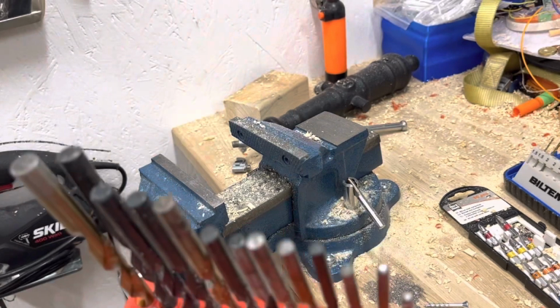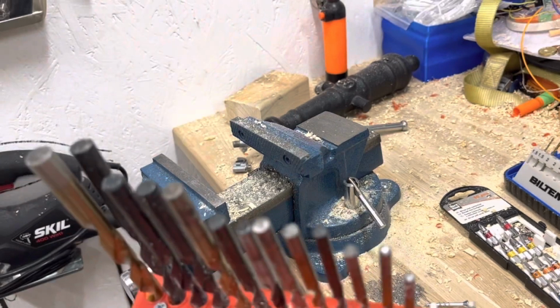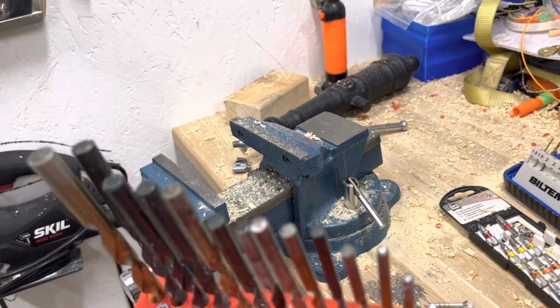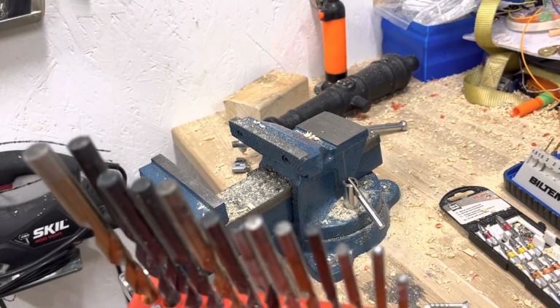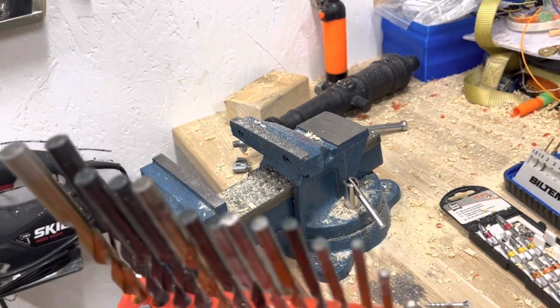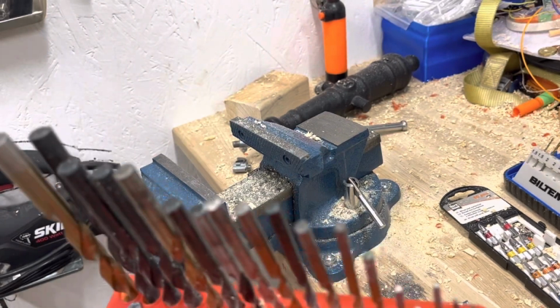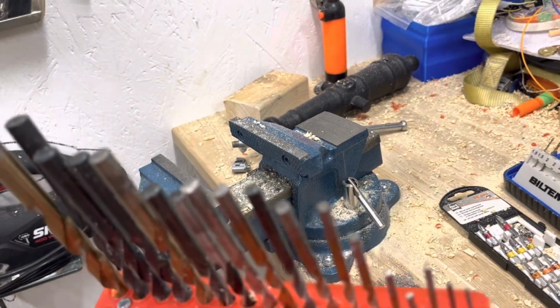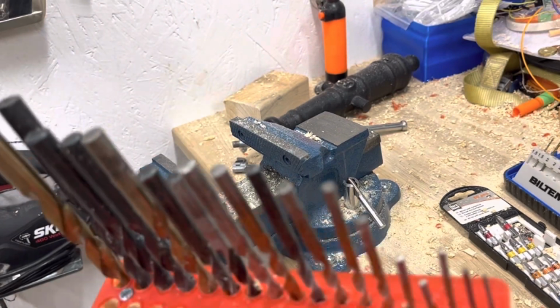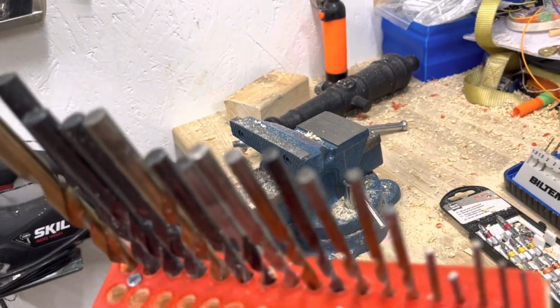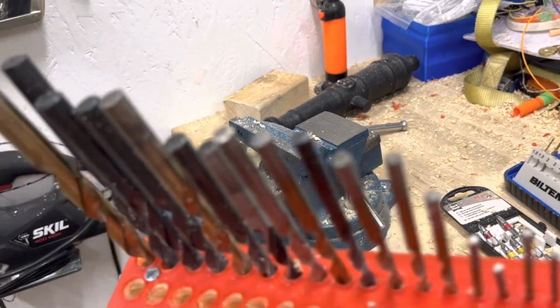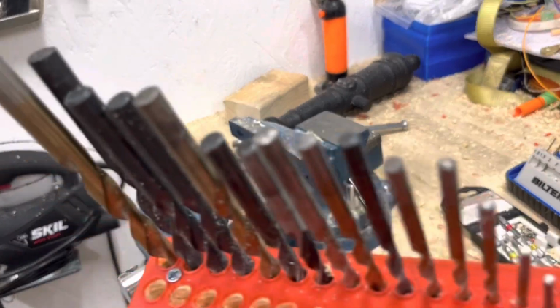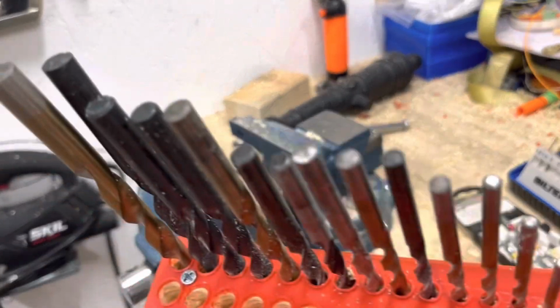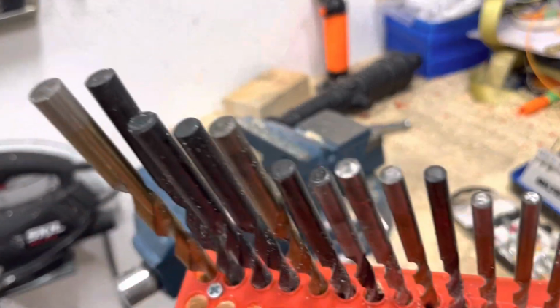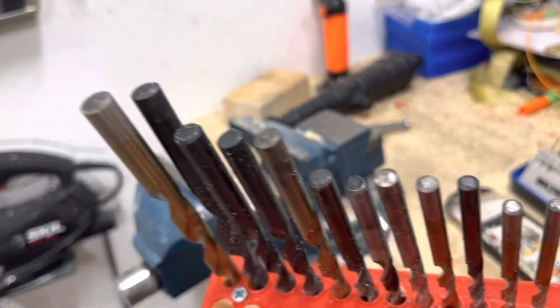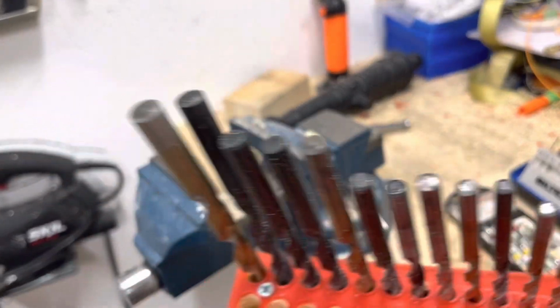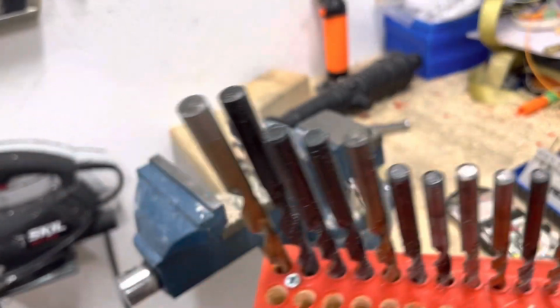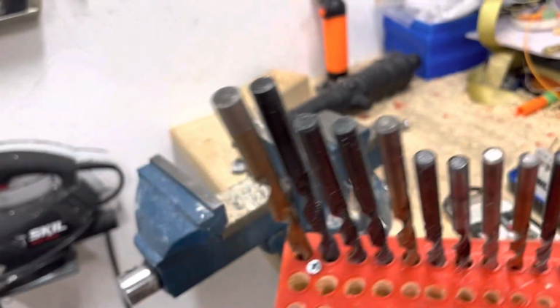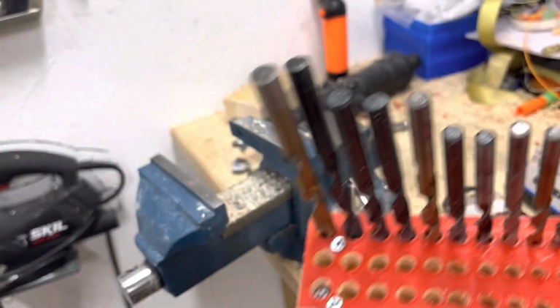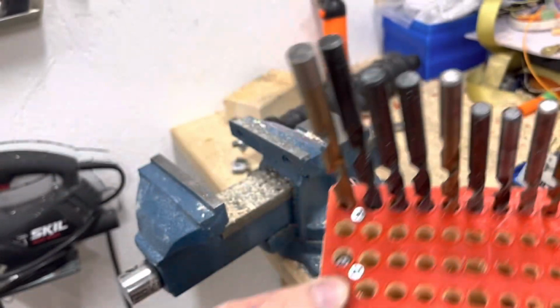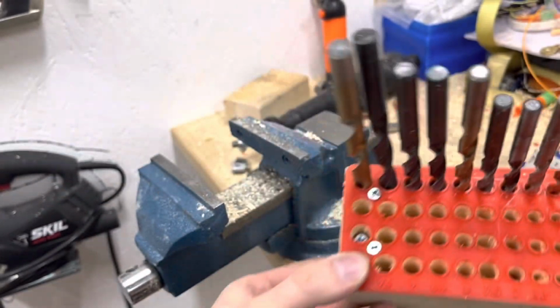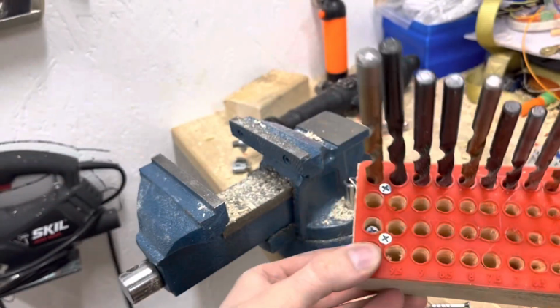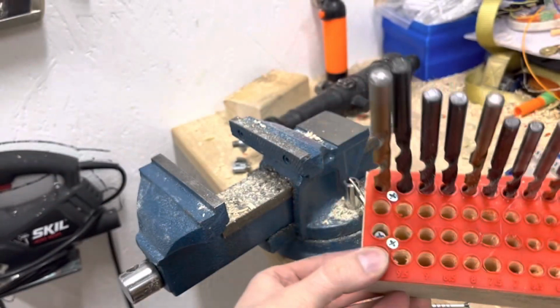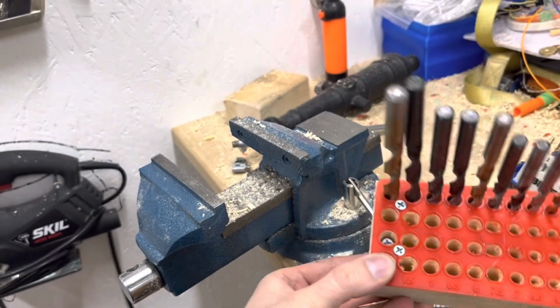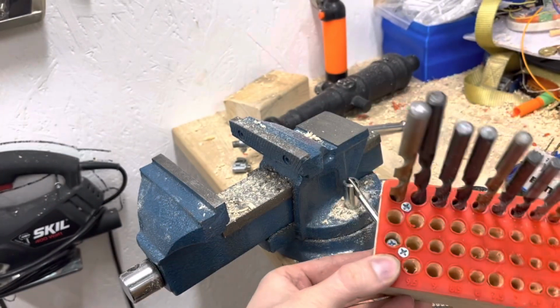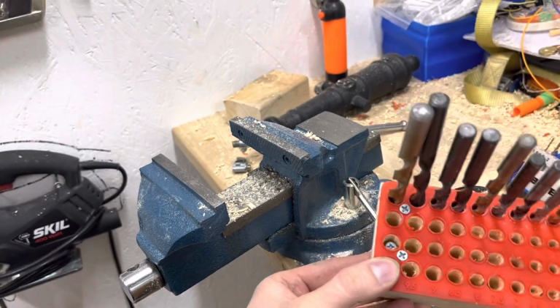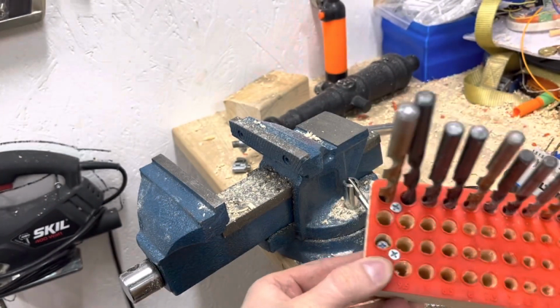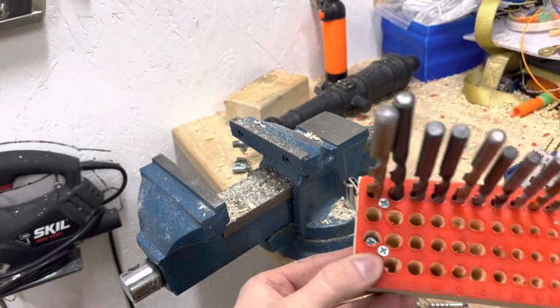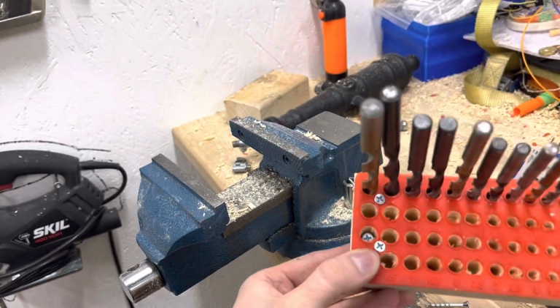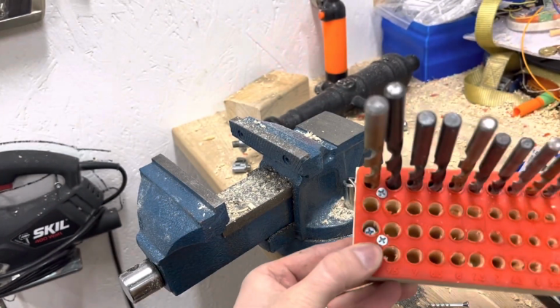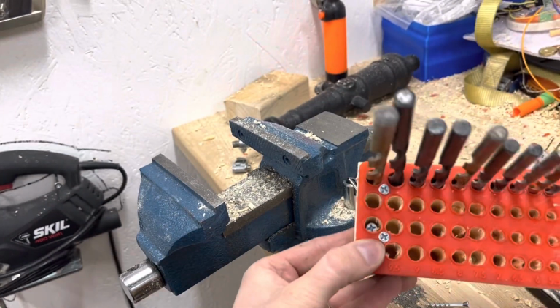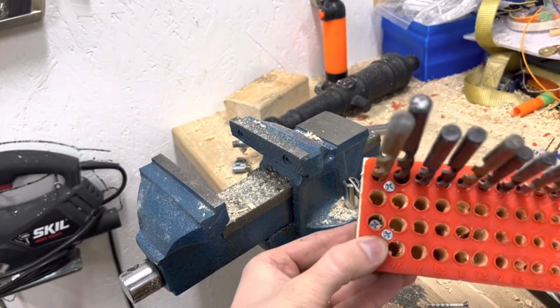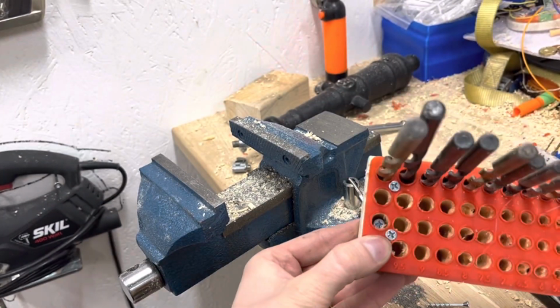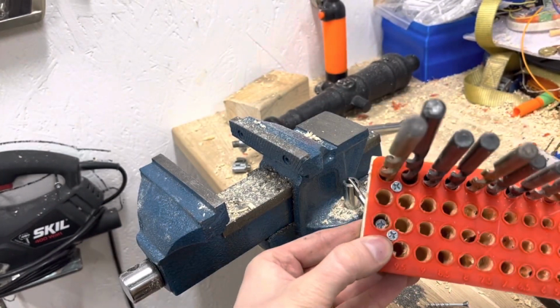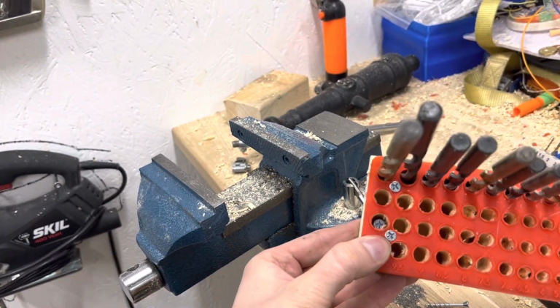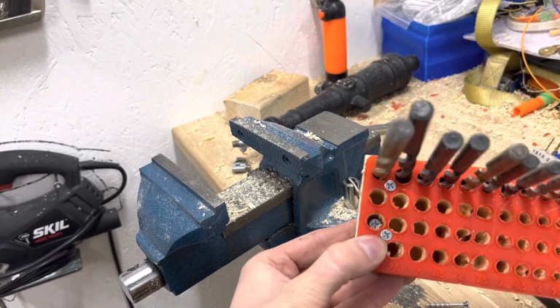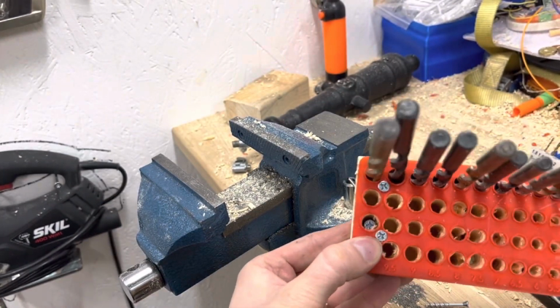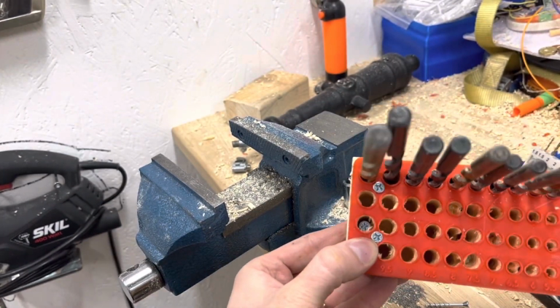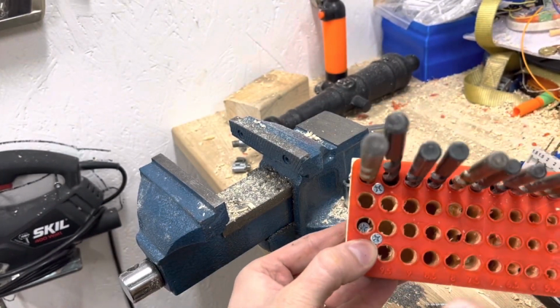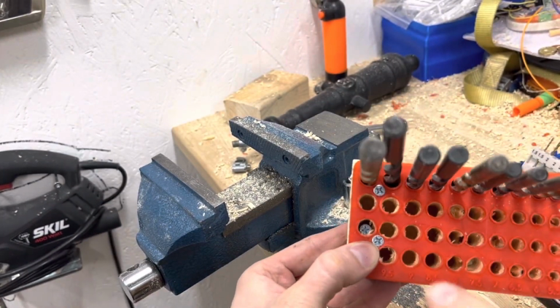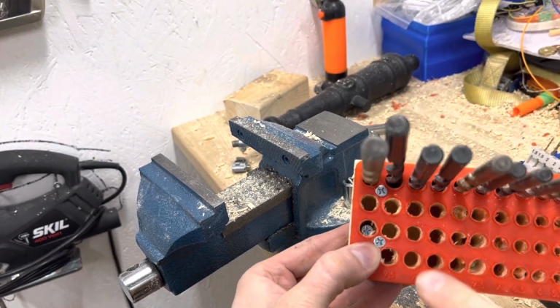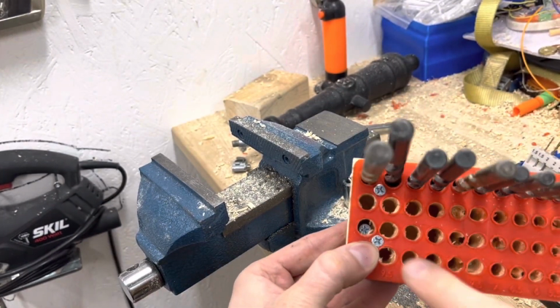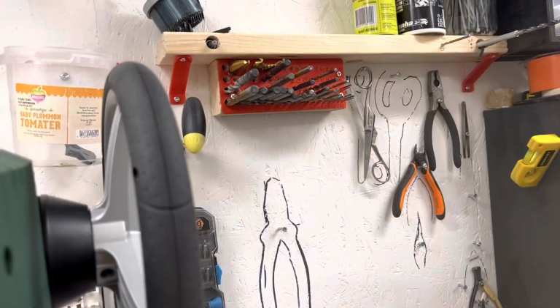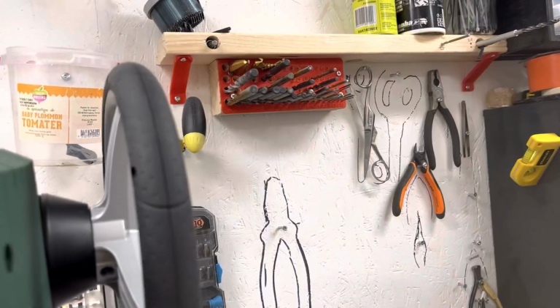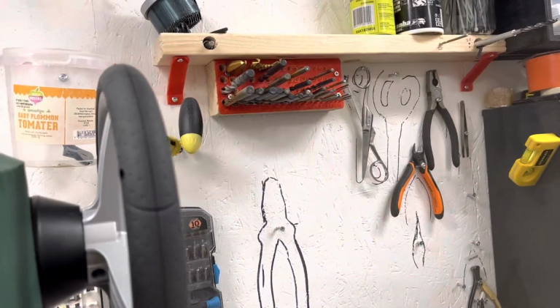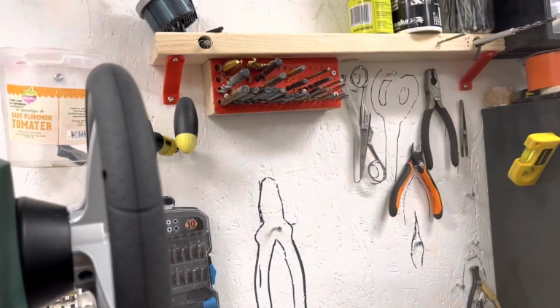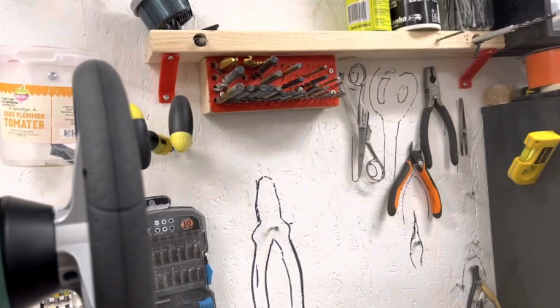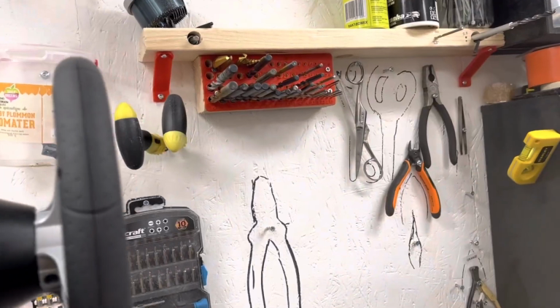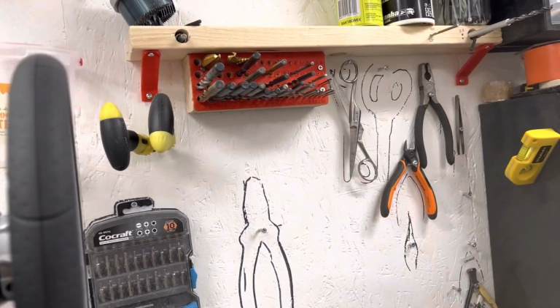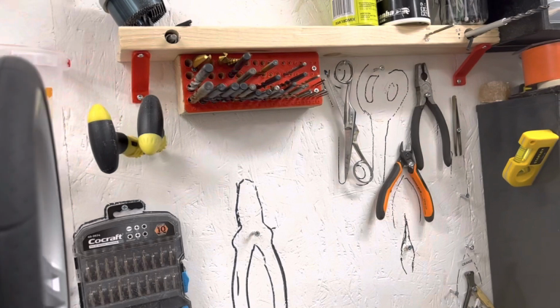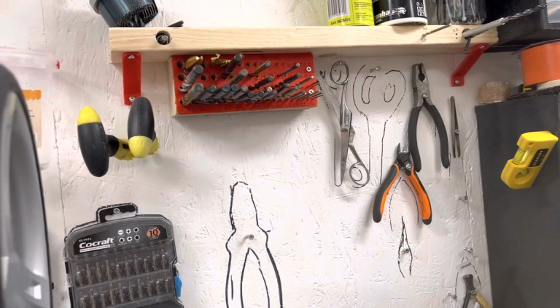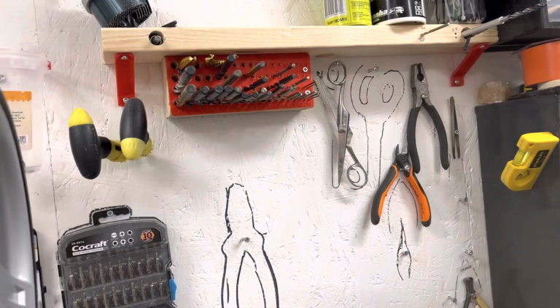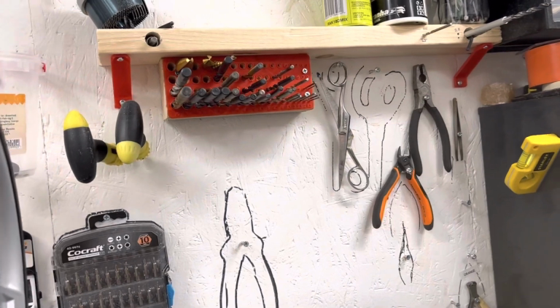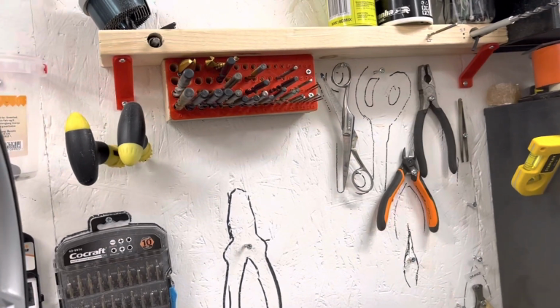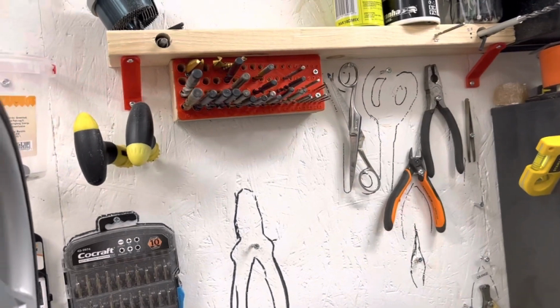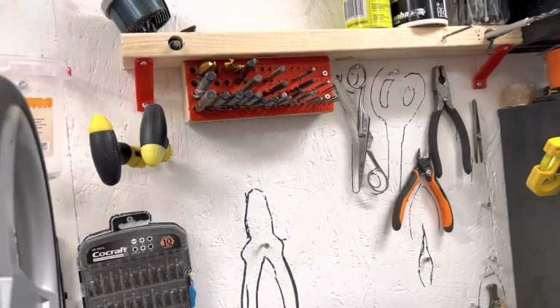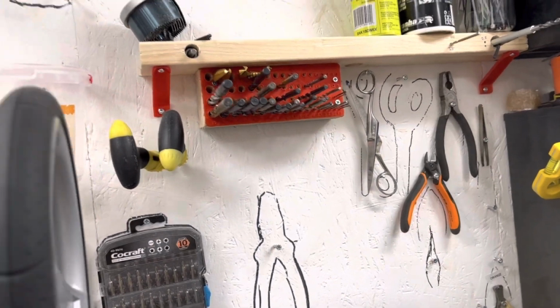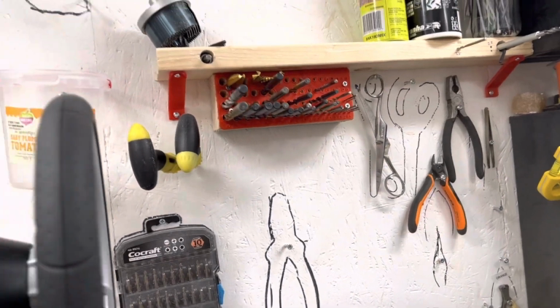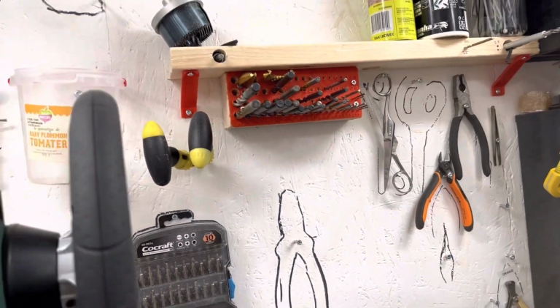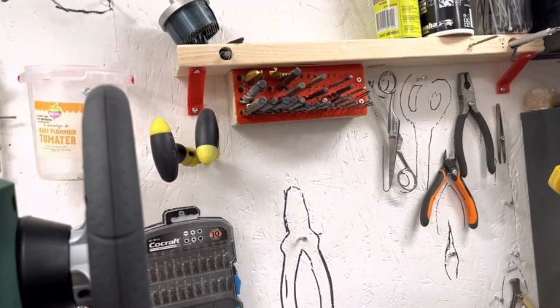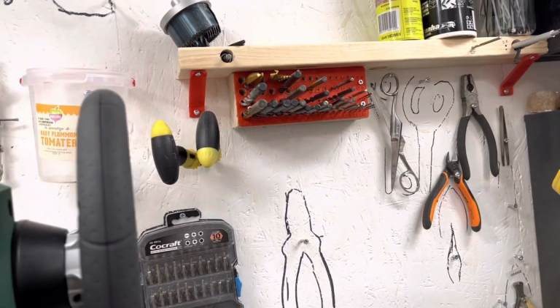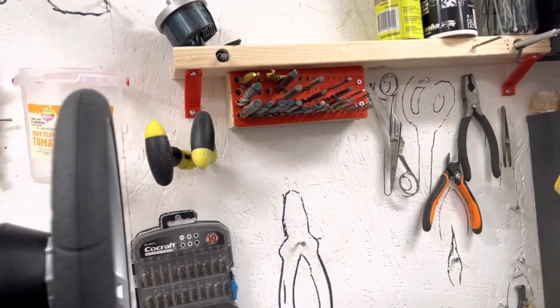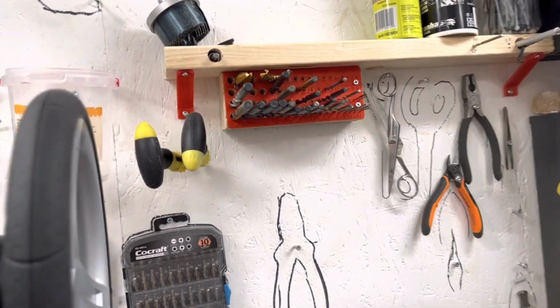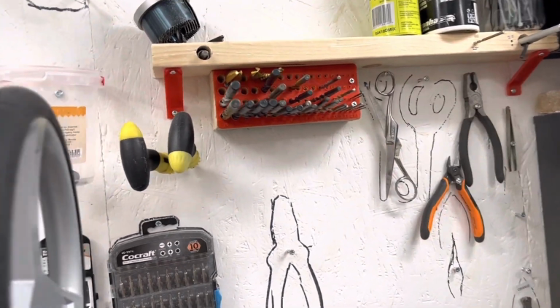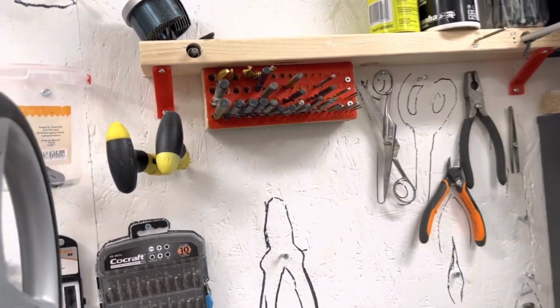My plan now is to attach this to the wall. Here's the finished result.